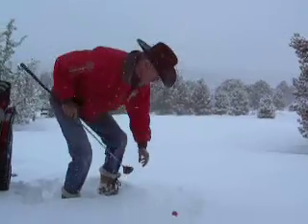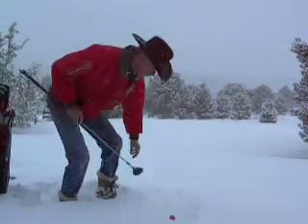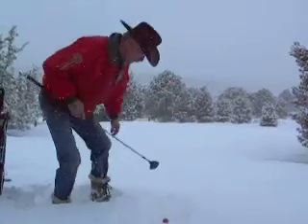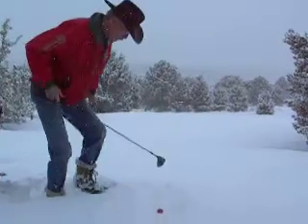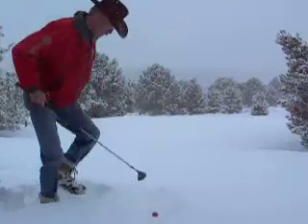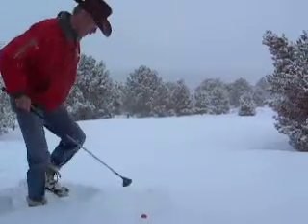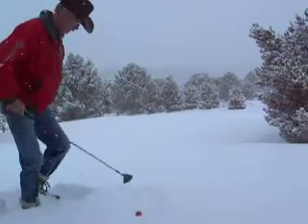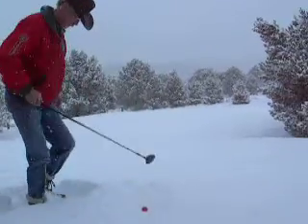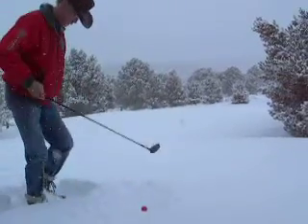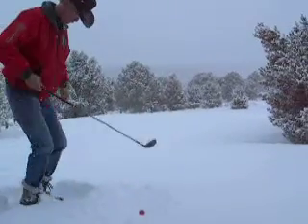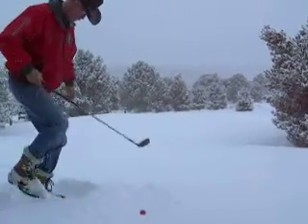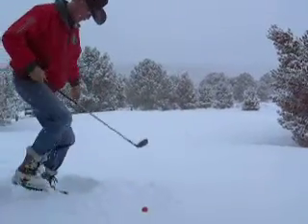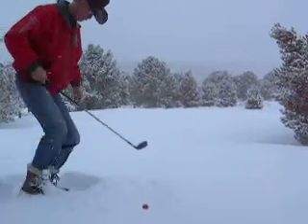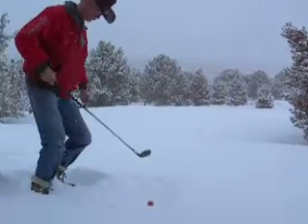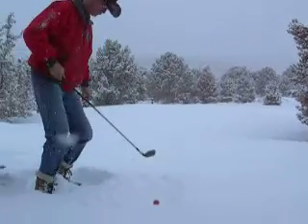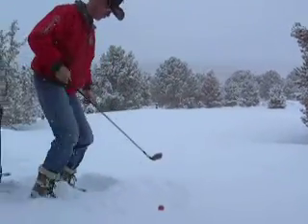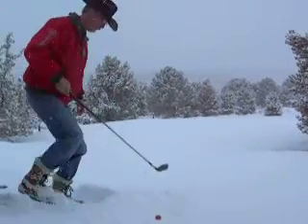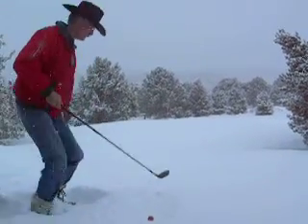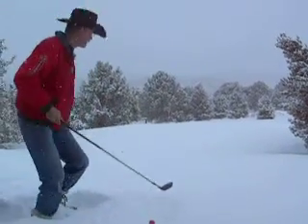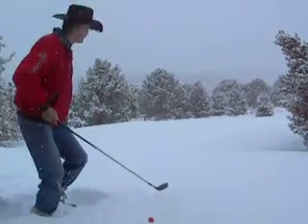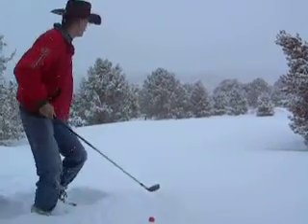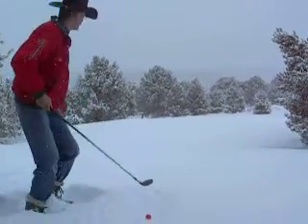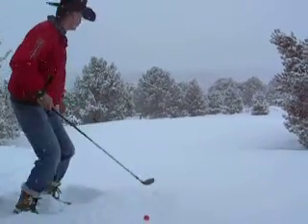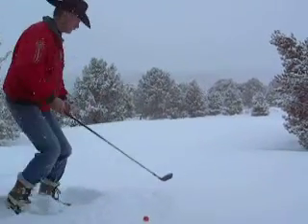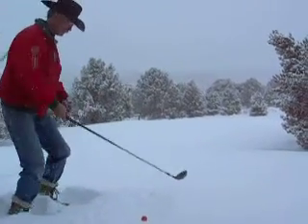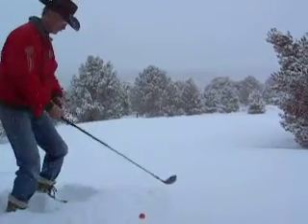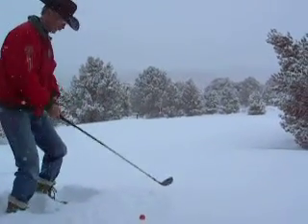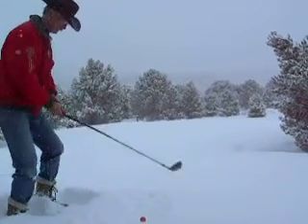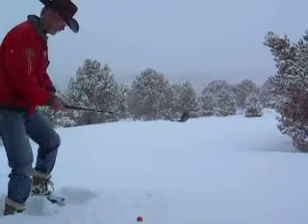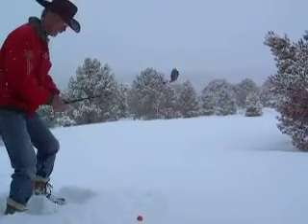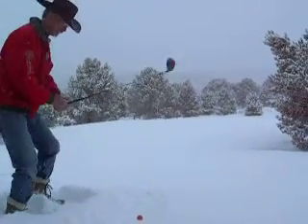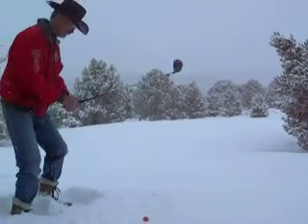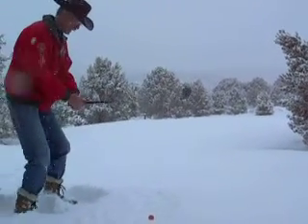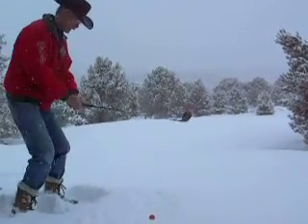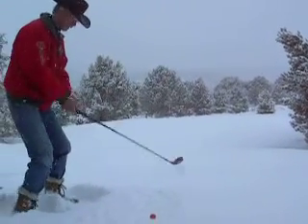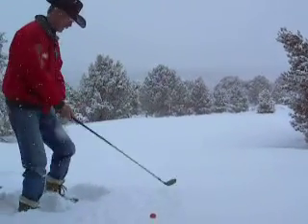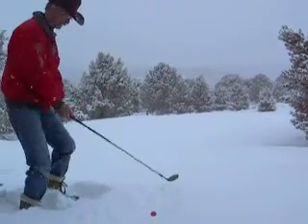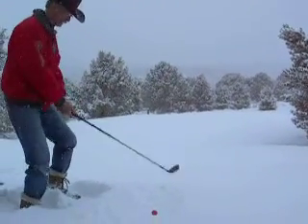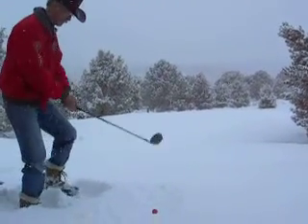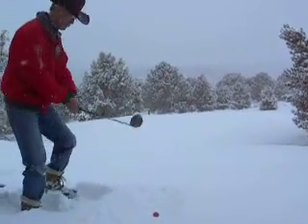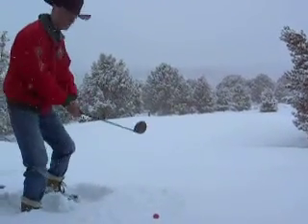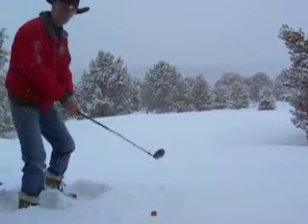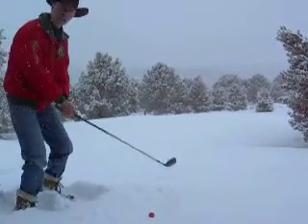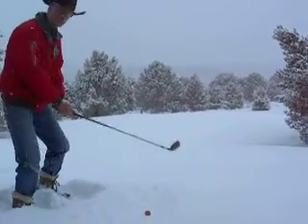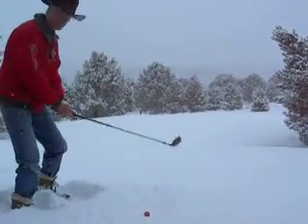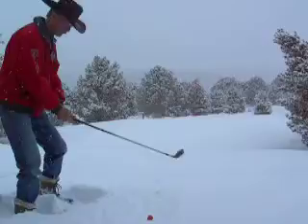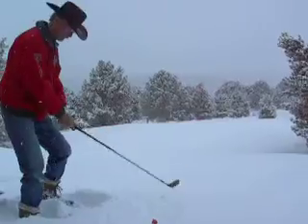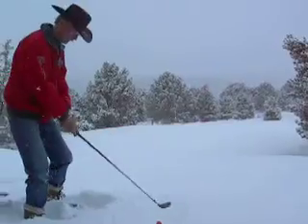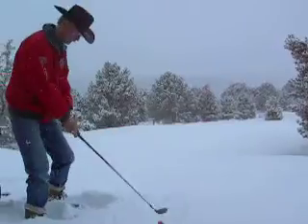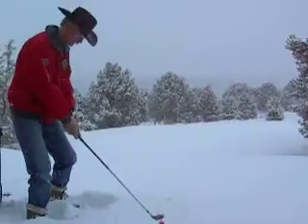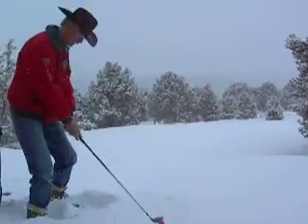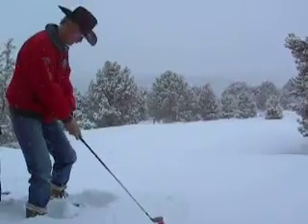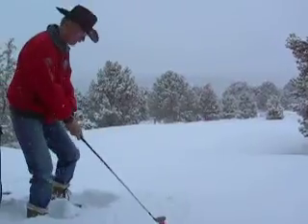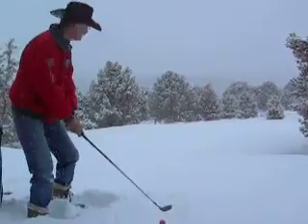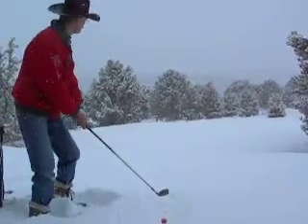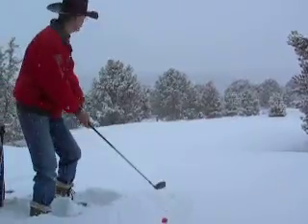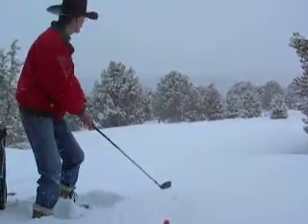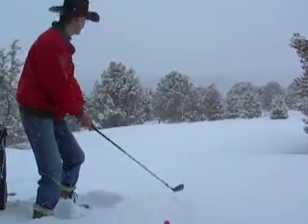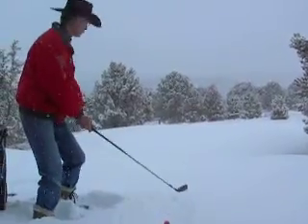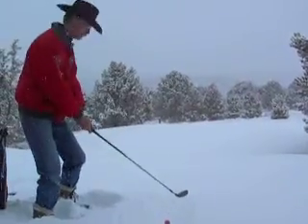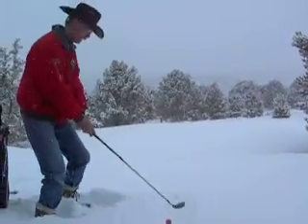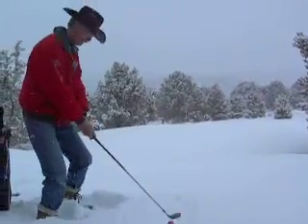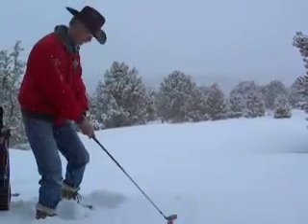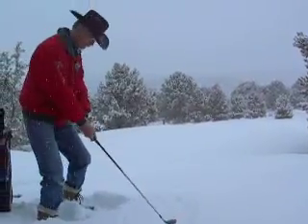I hope I can stay in bounds. The last time we played here I was a little out of bounds.